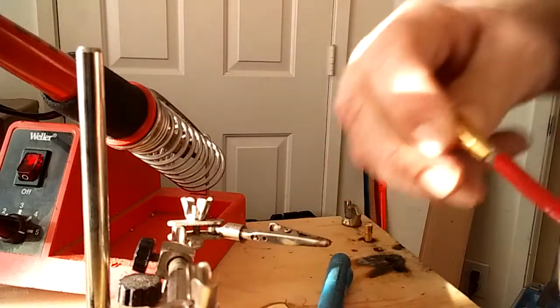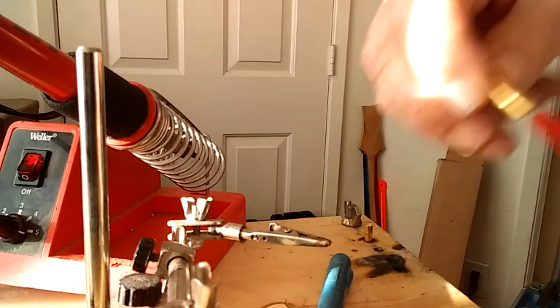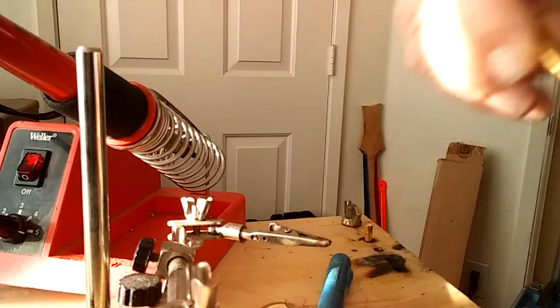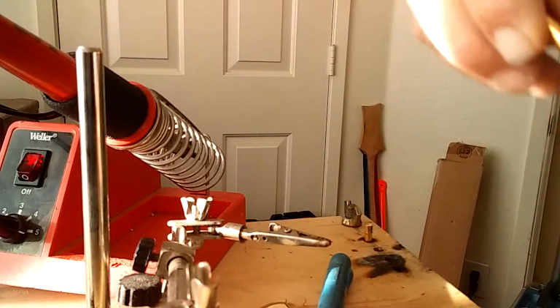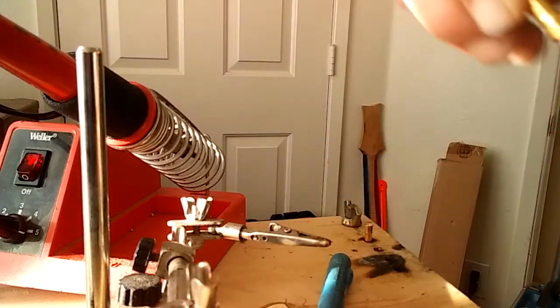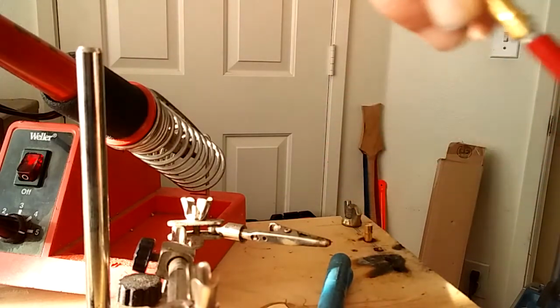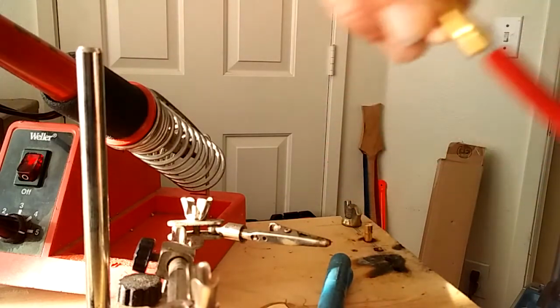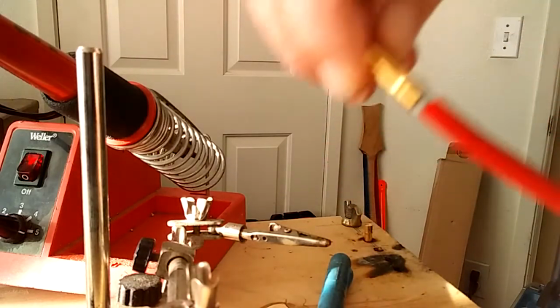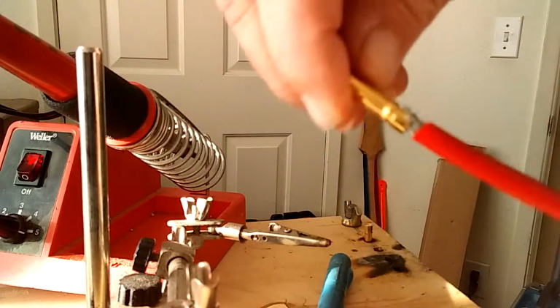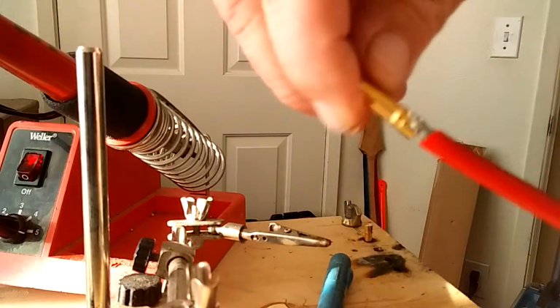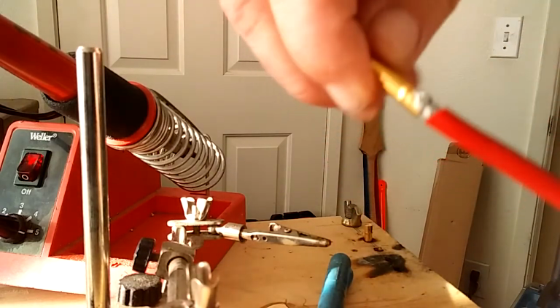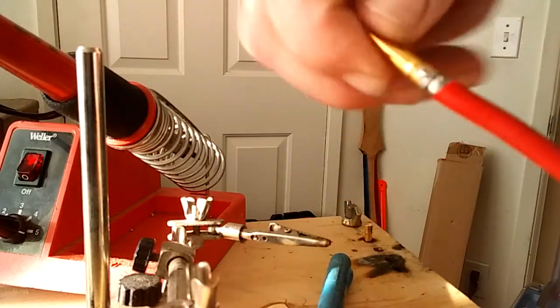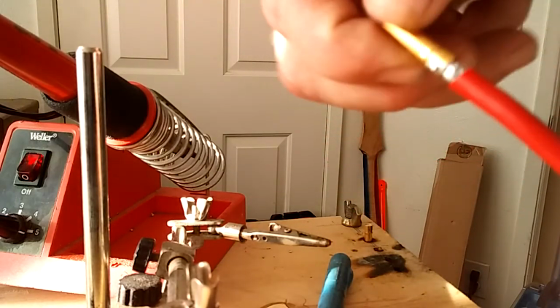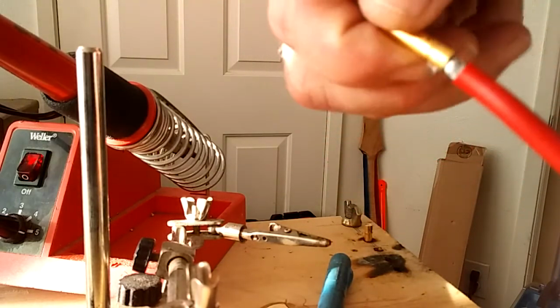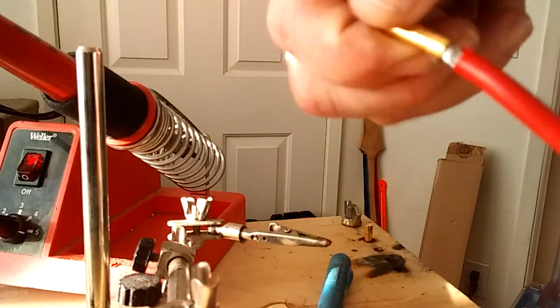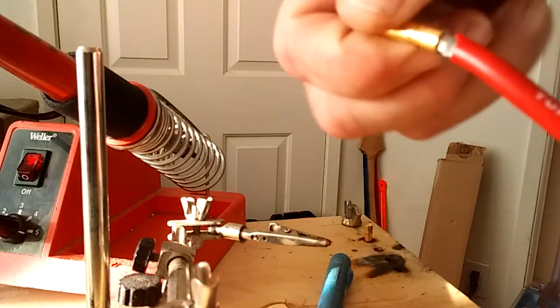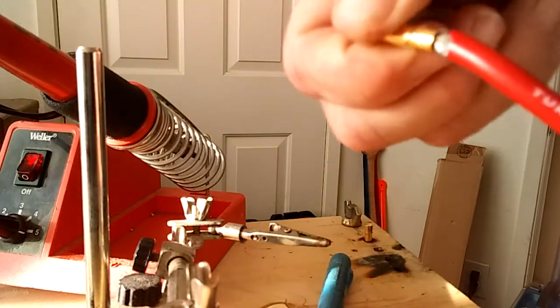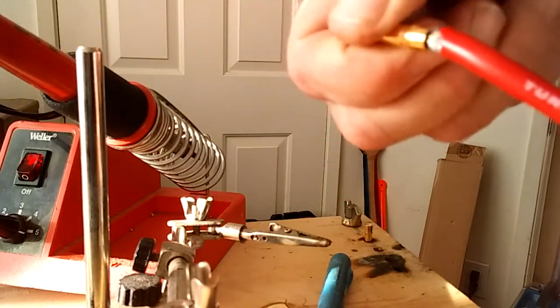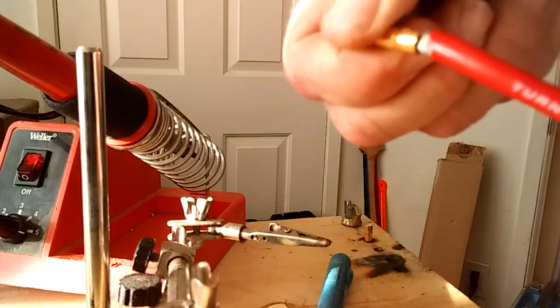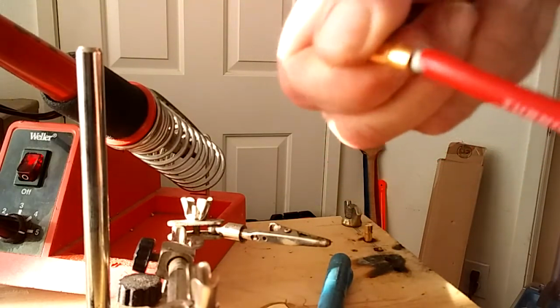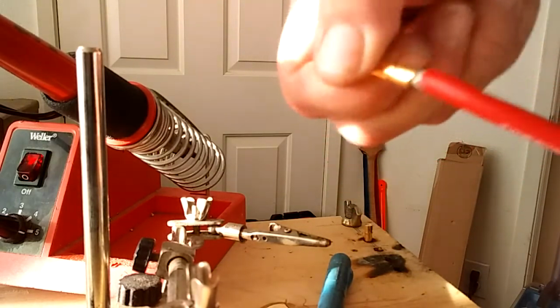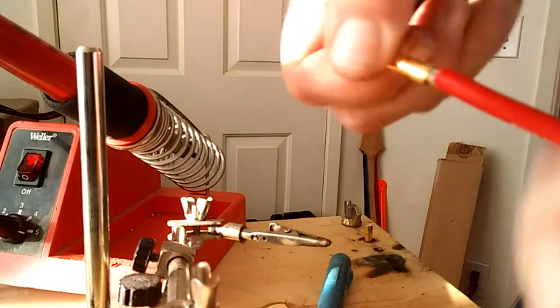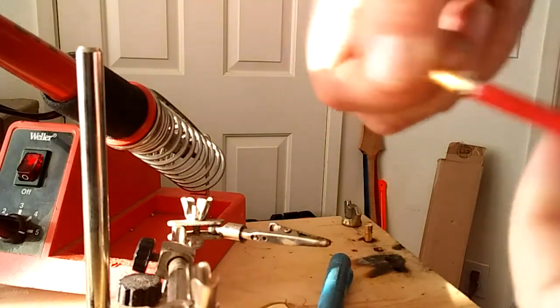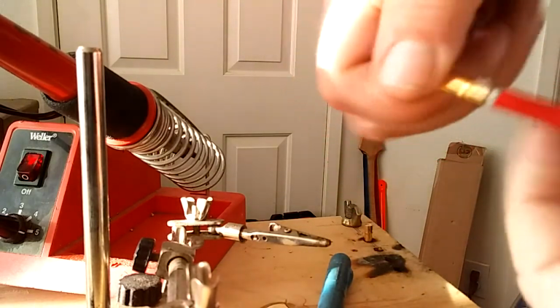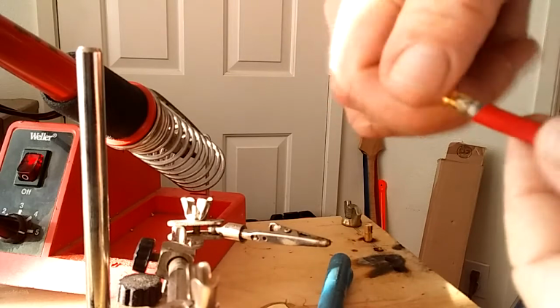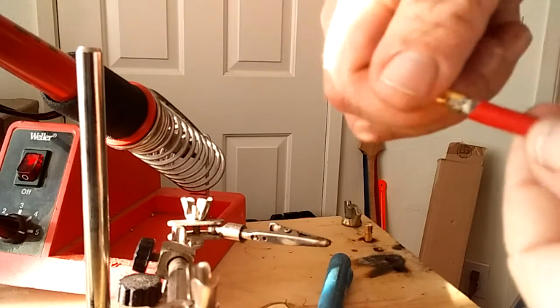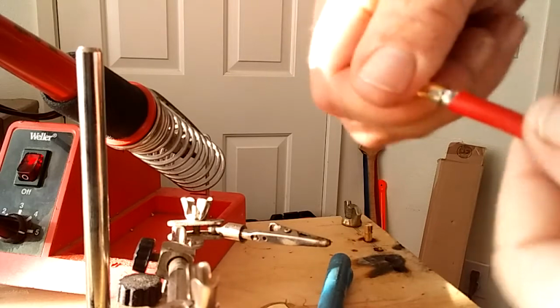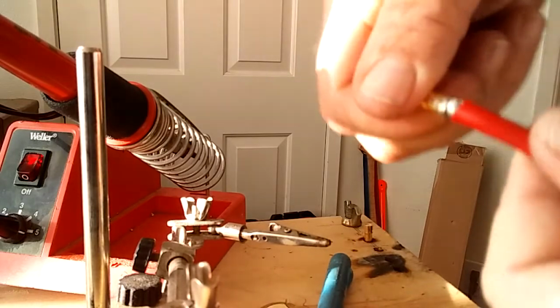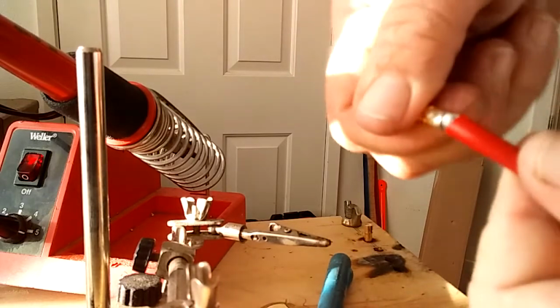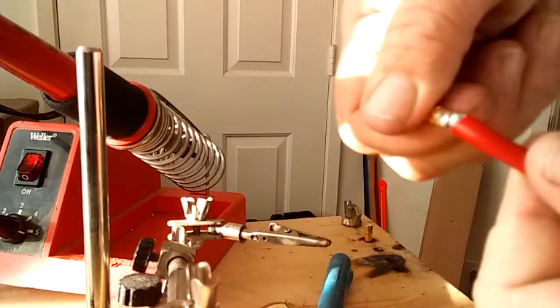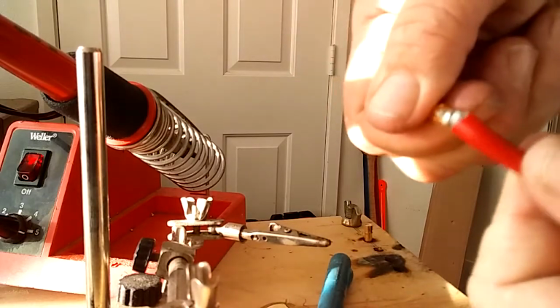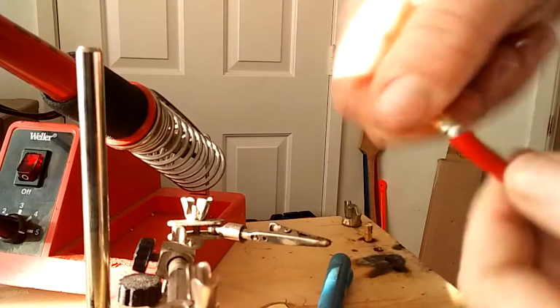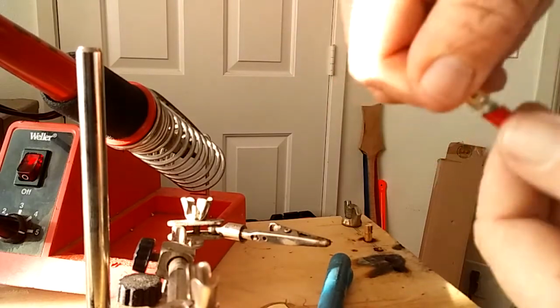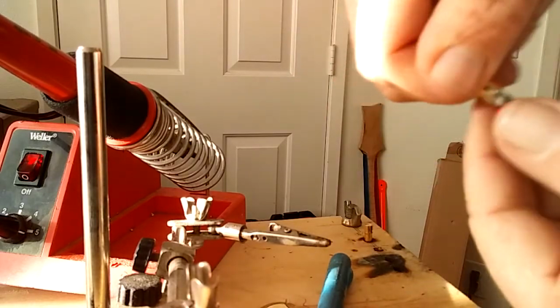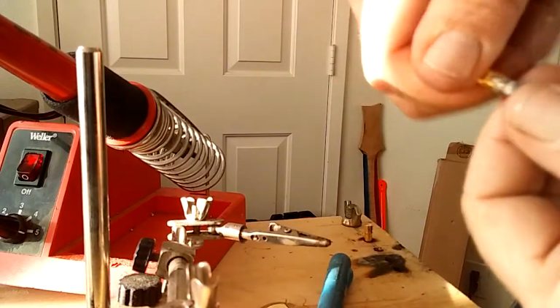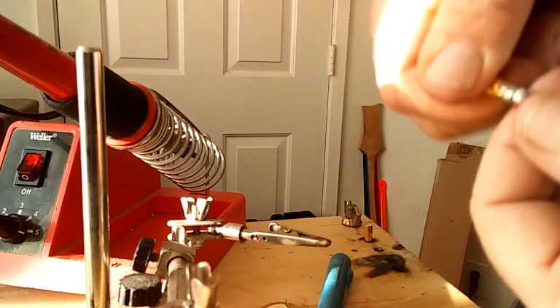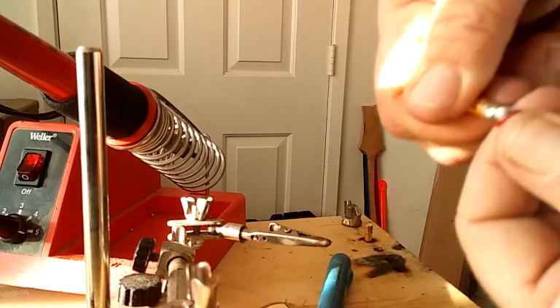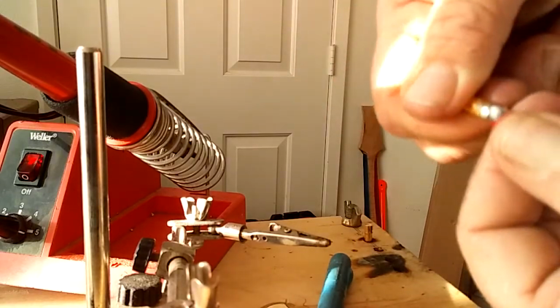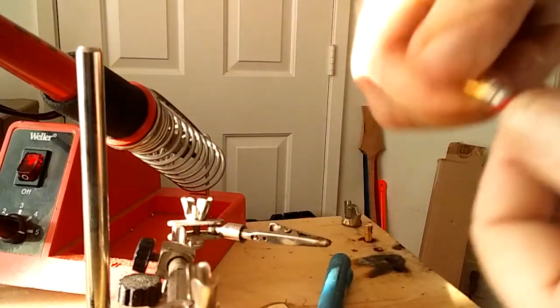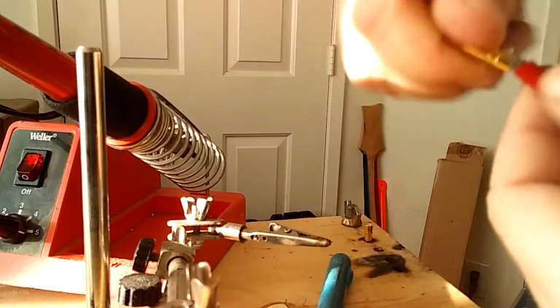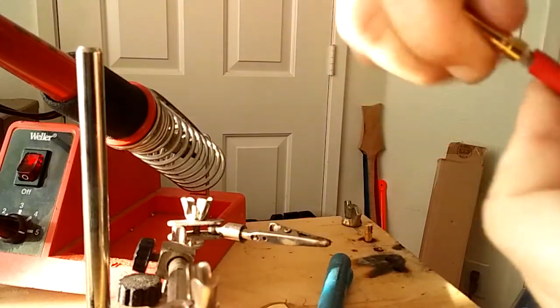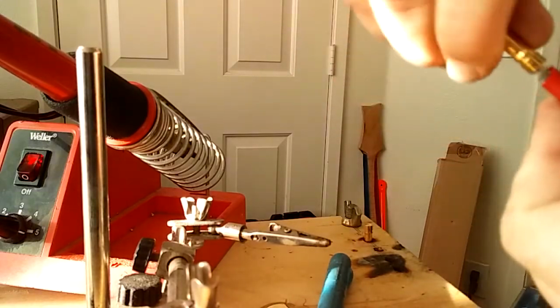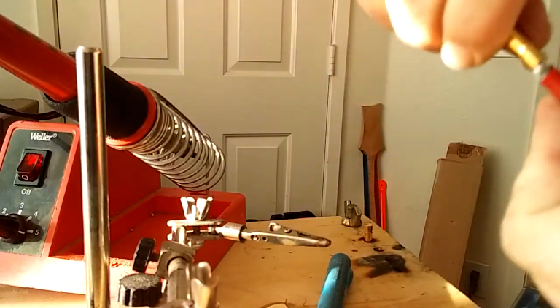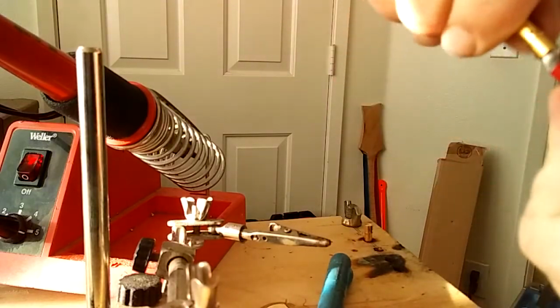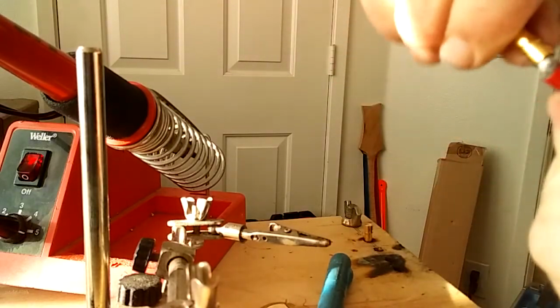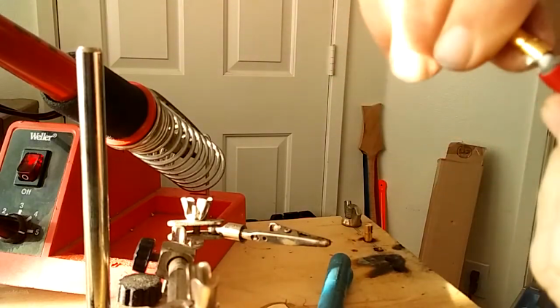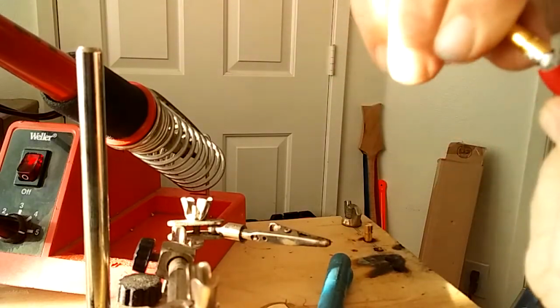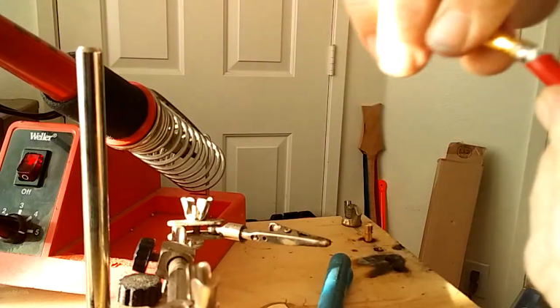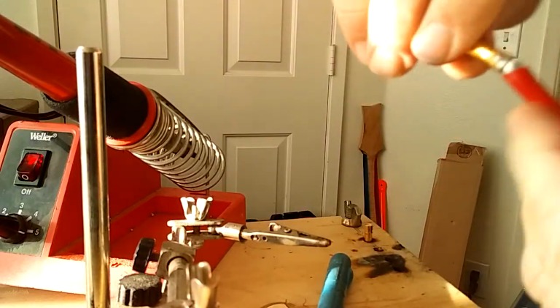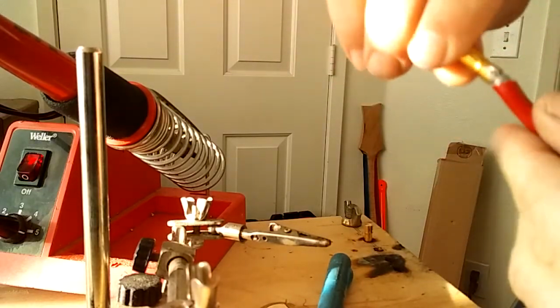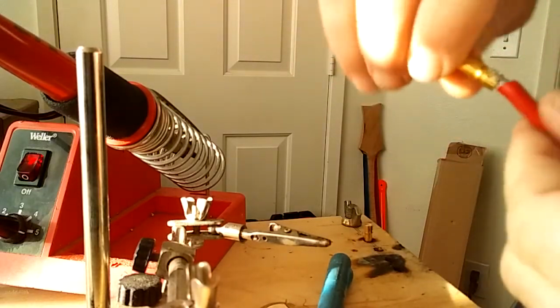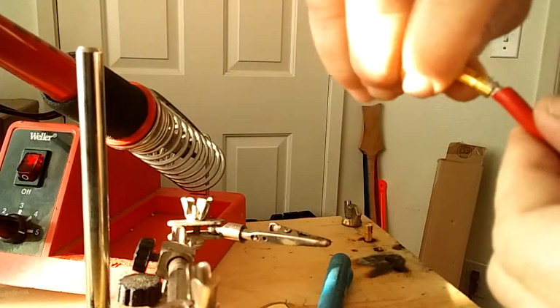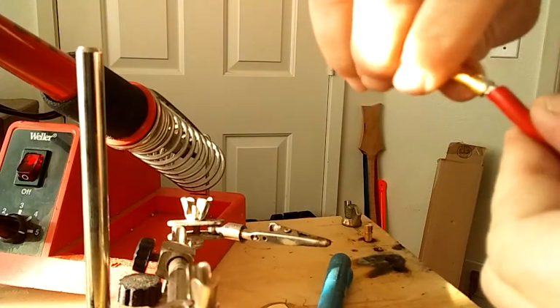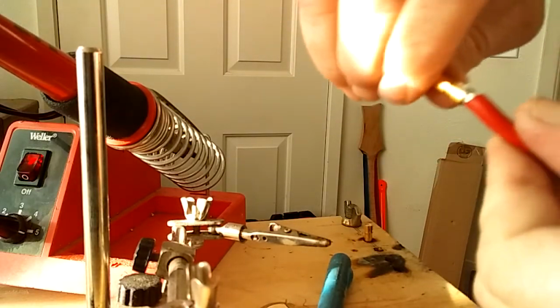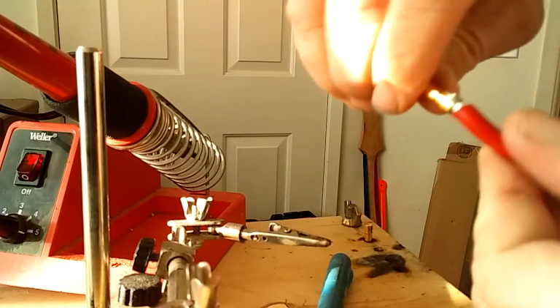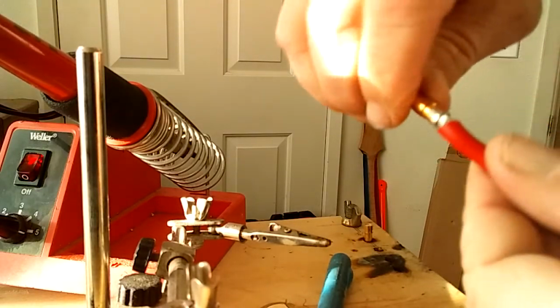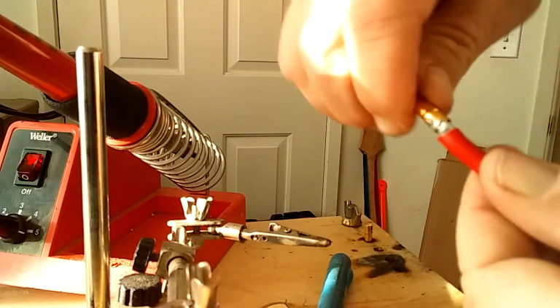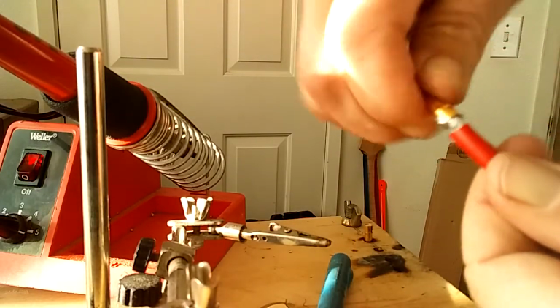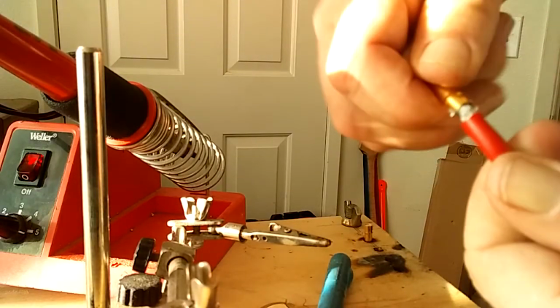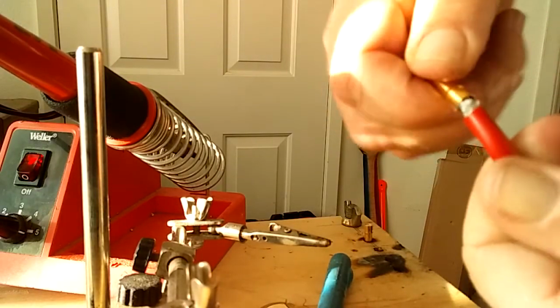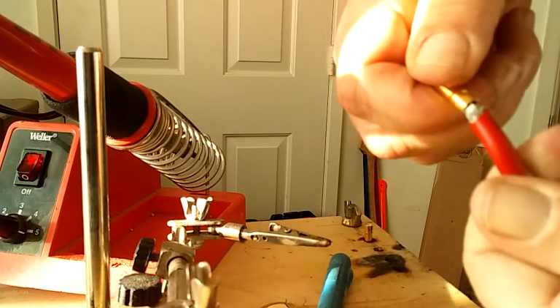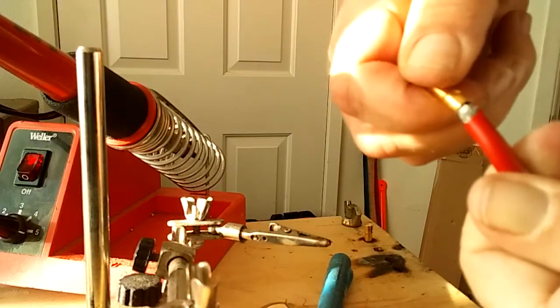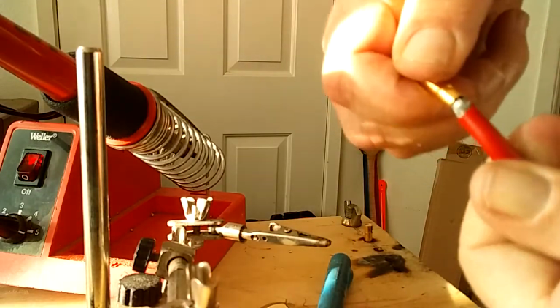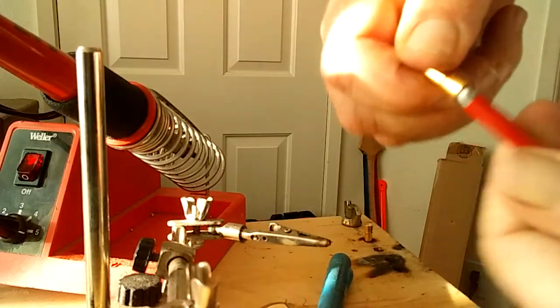And there you have a nicely soldered EC5 connection — no trimming of the wire.